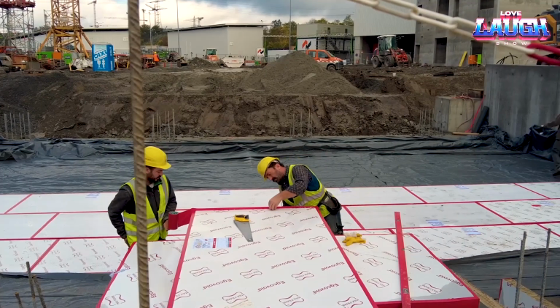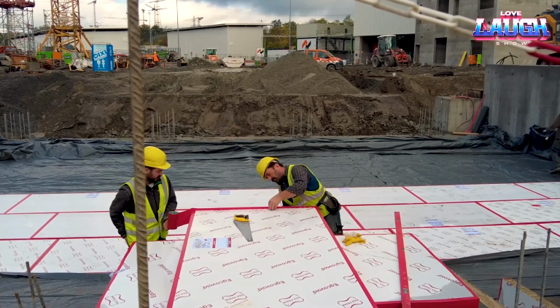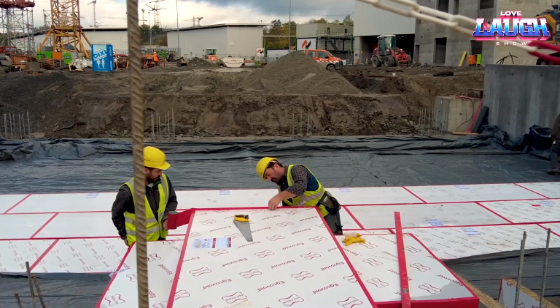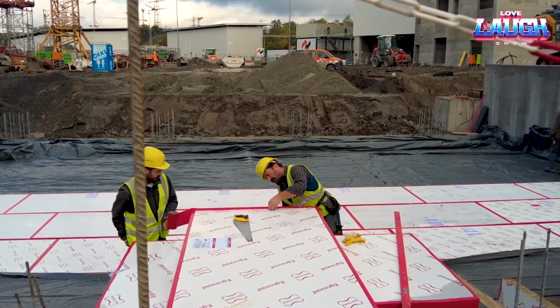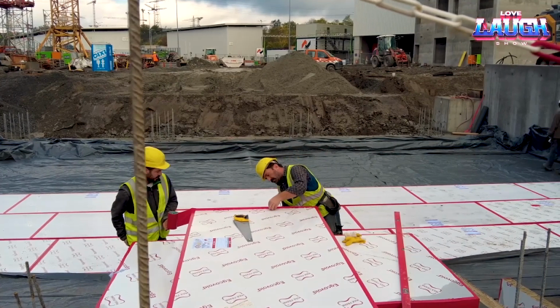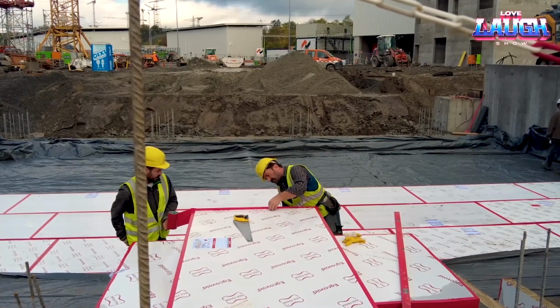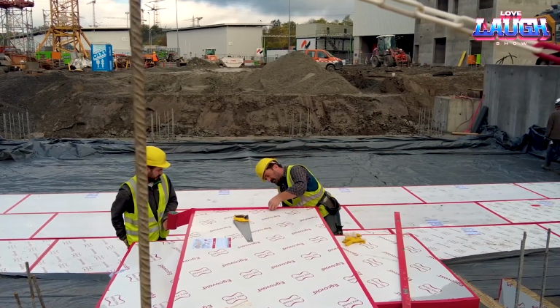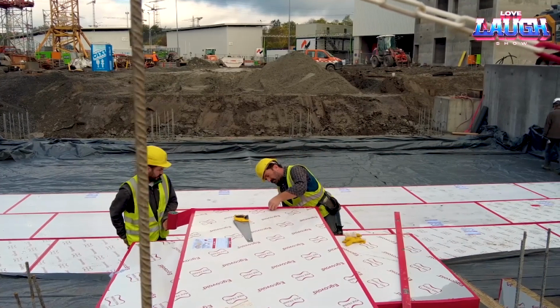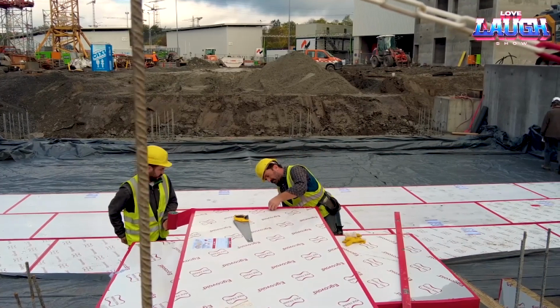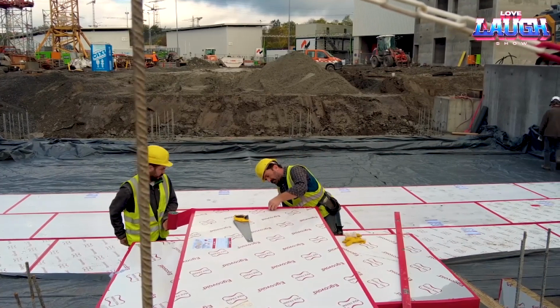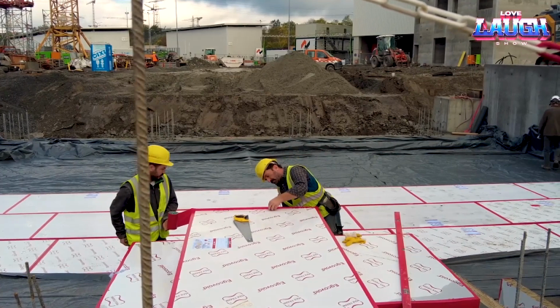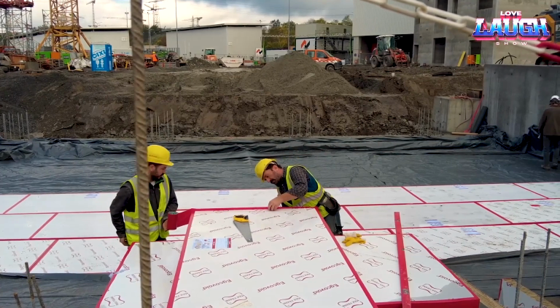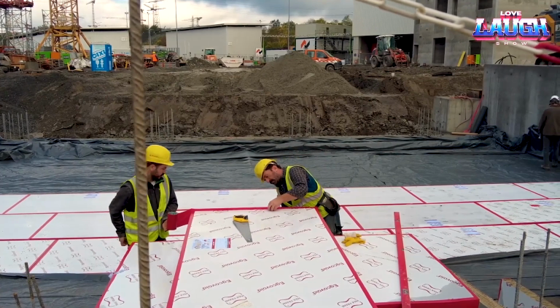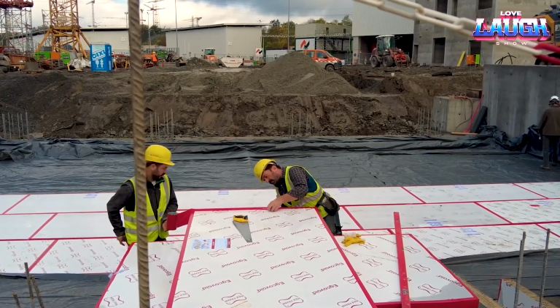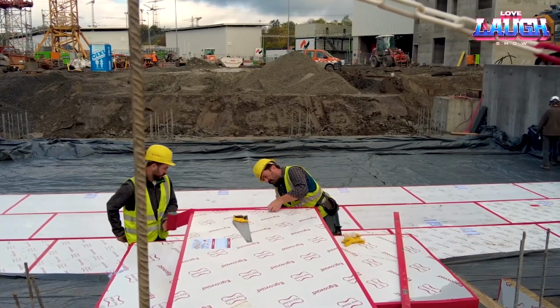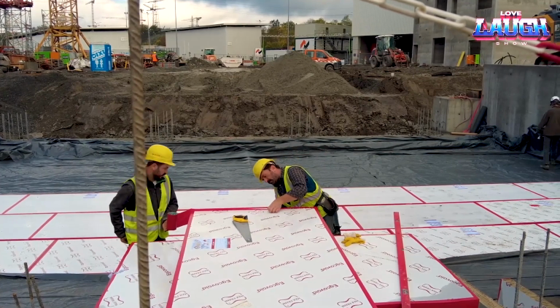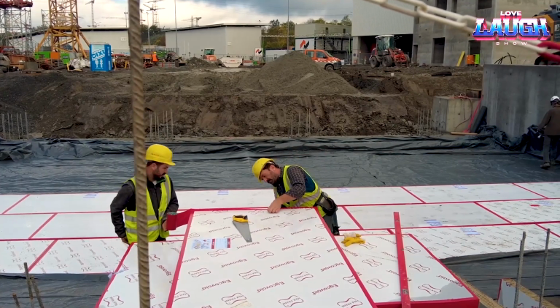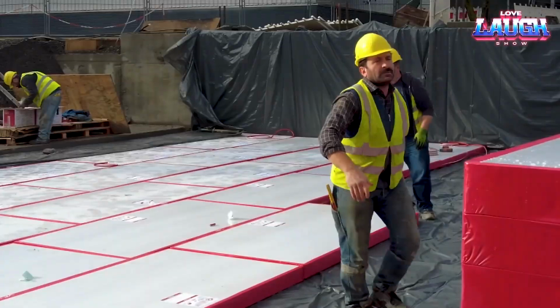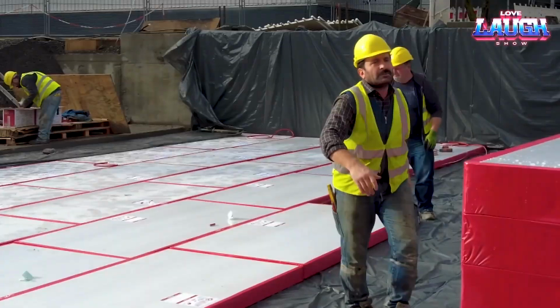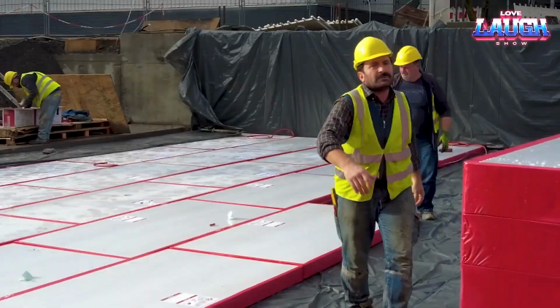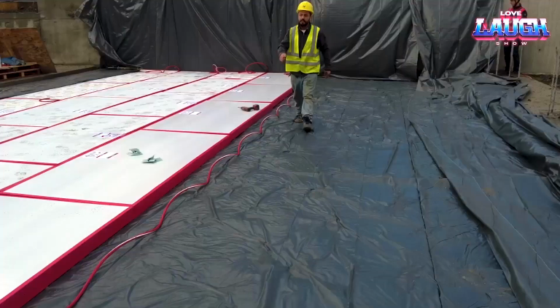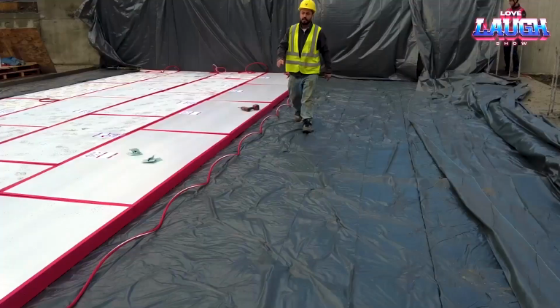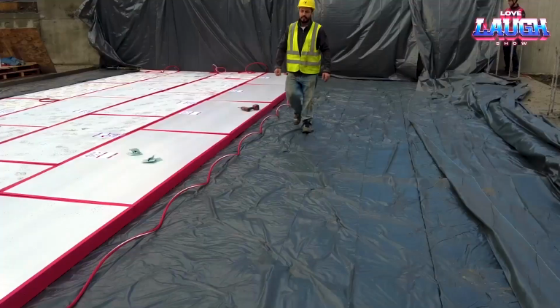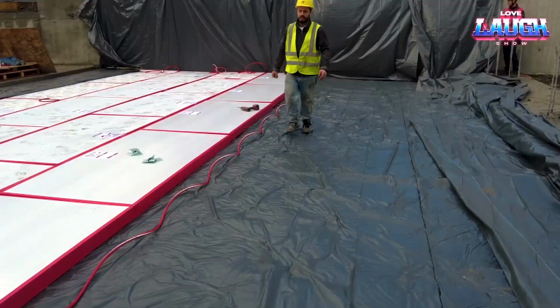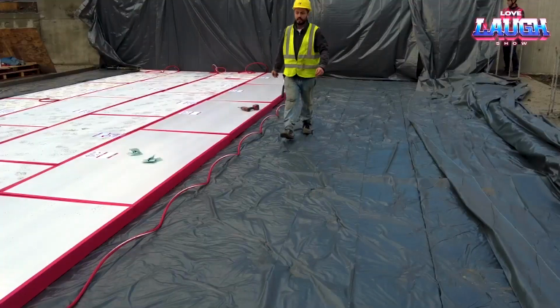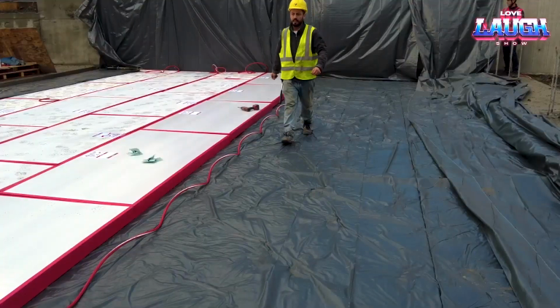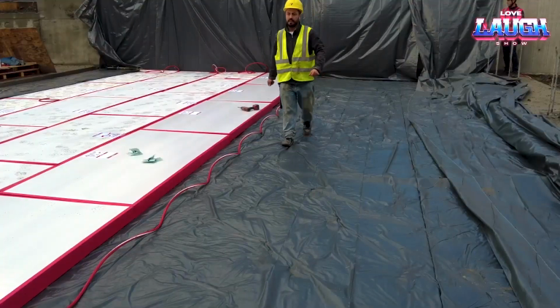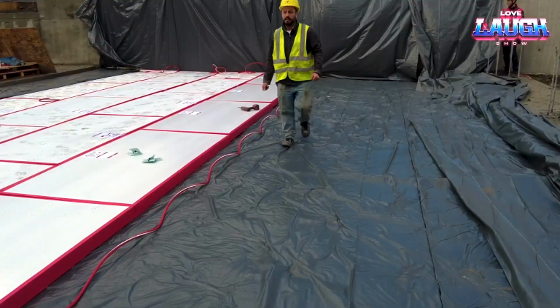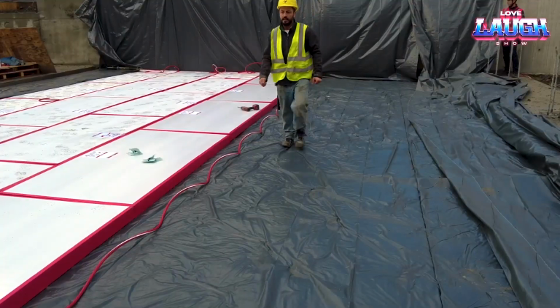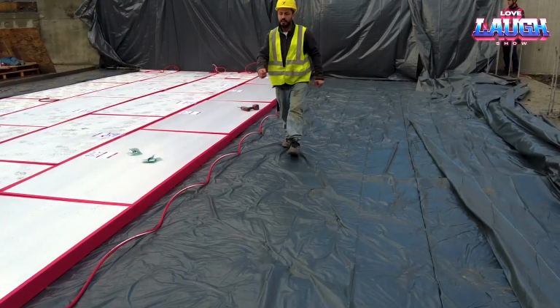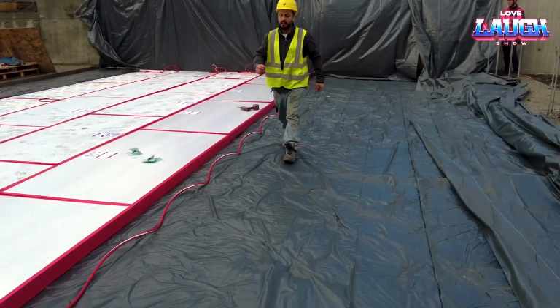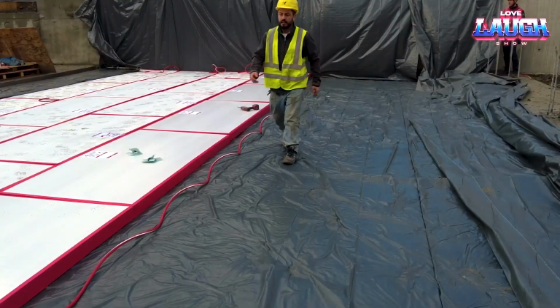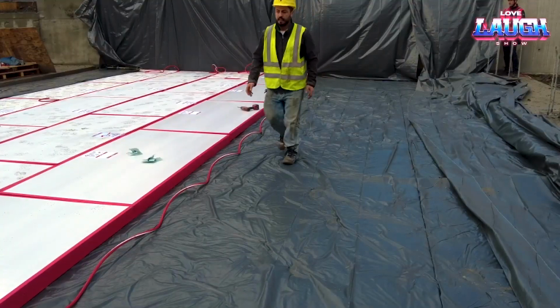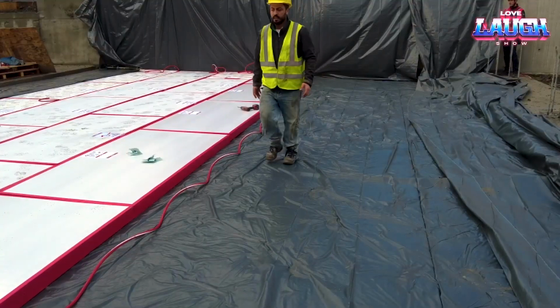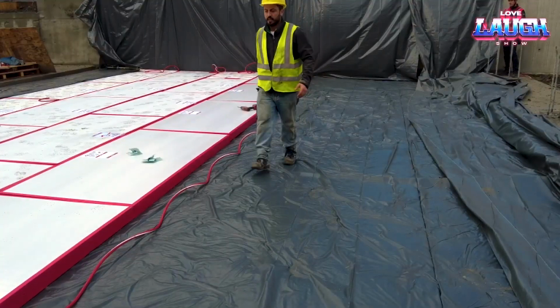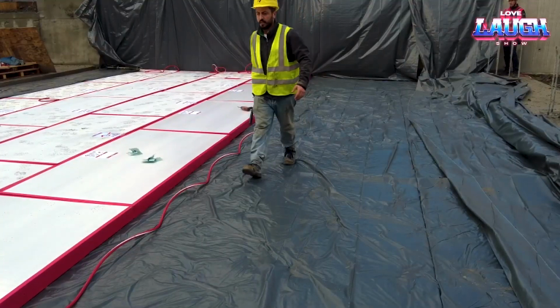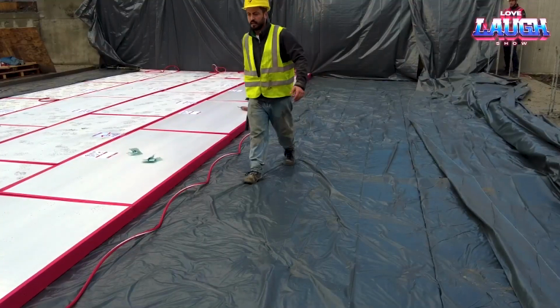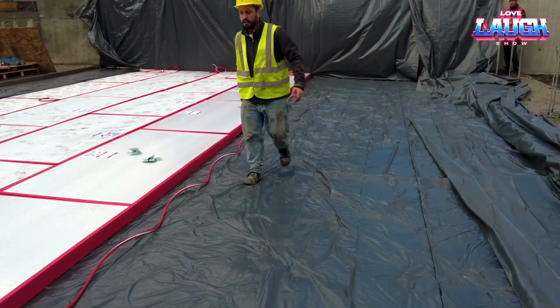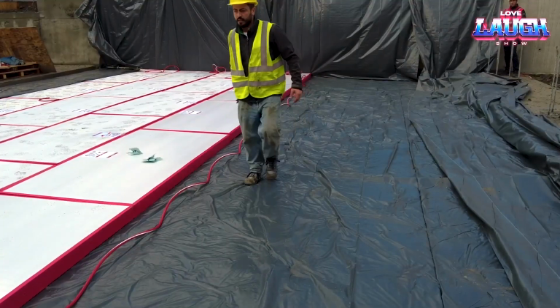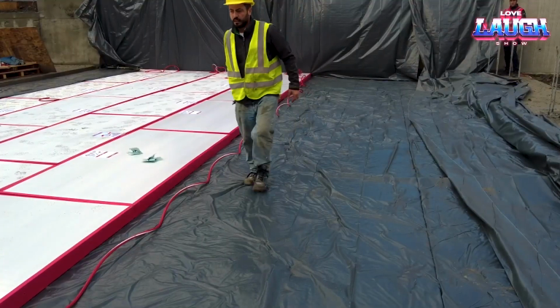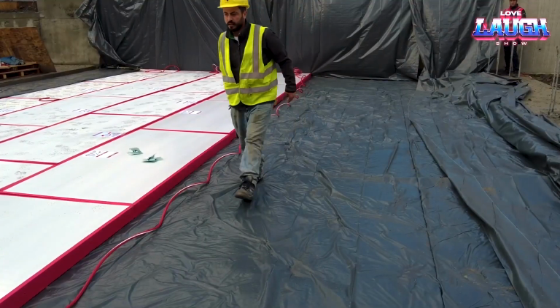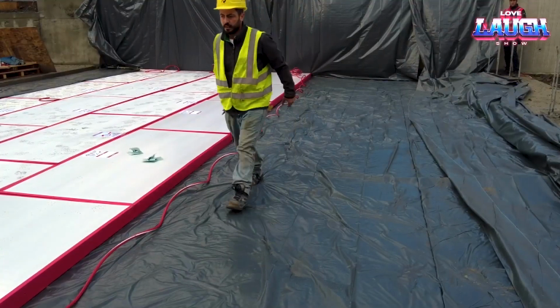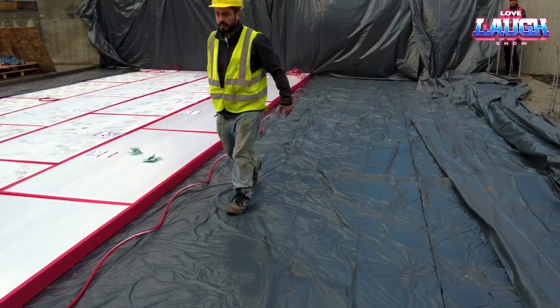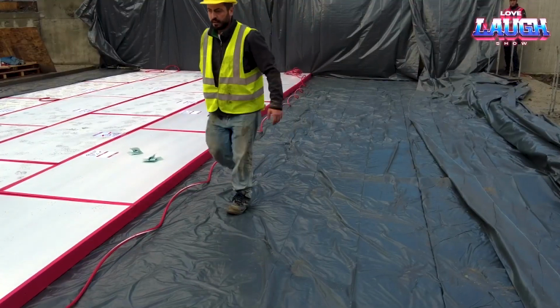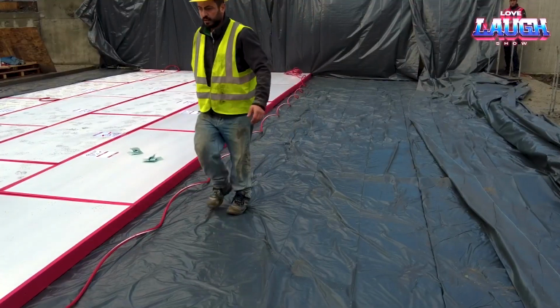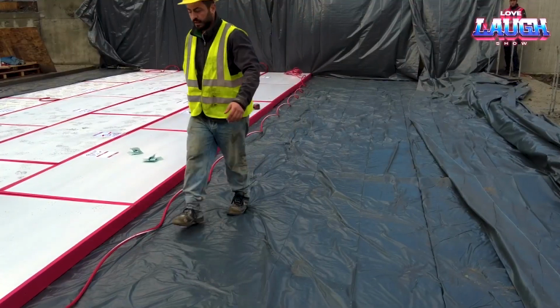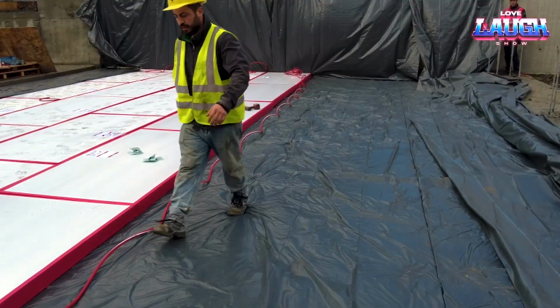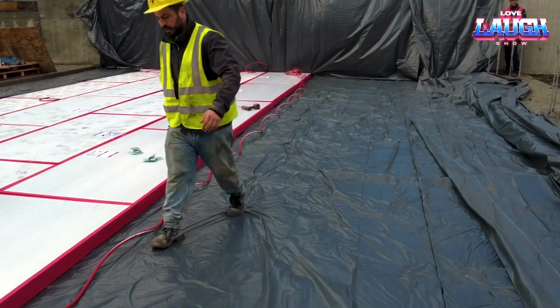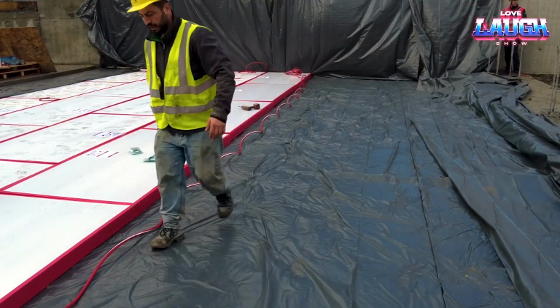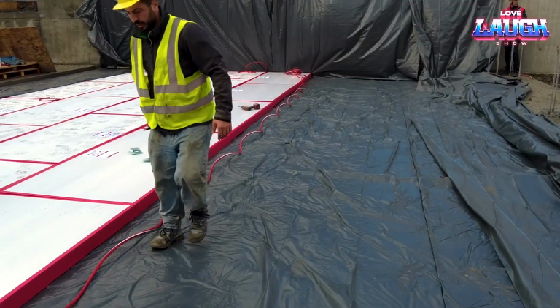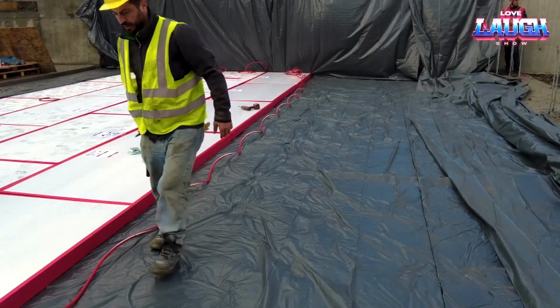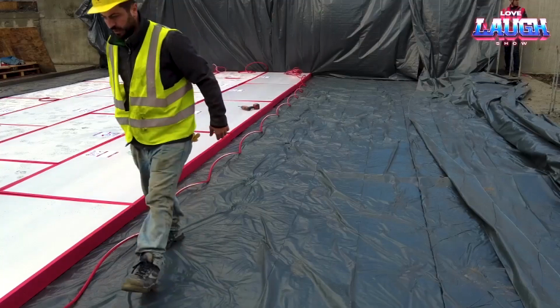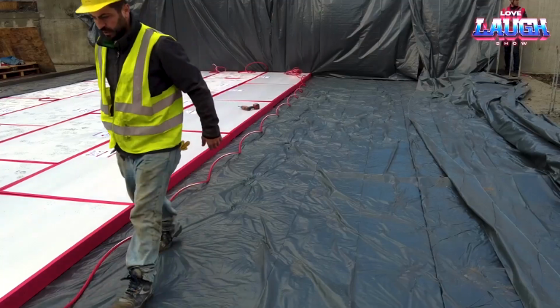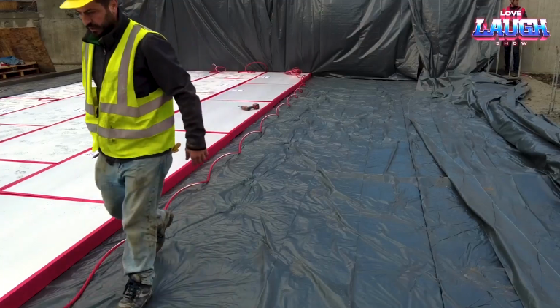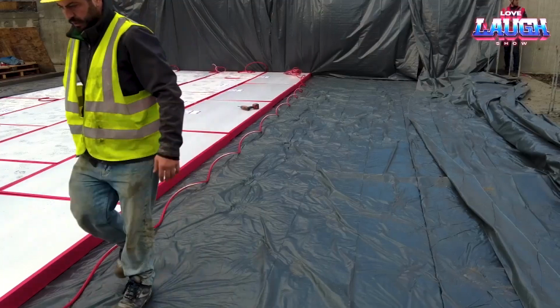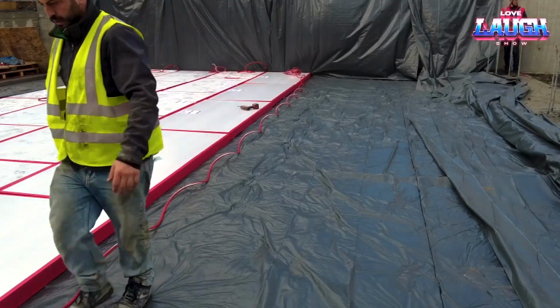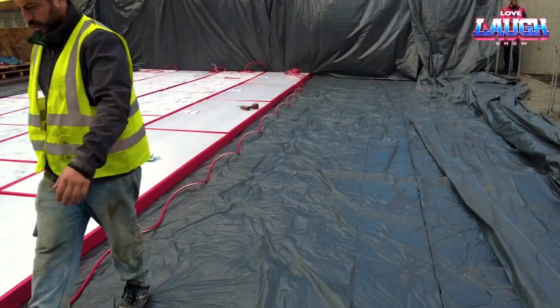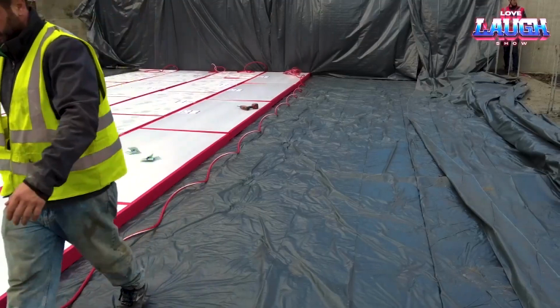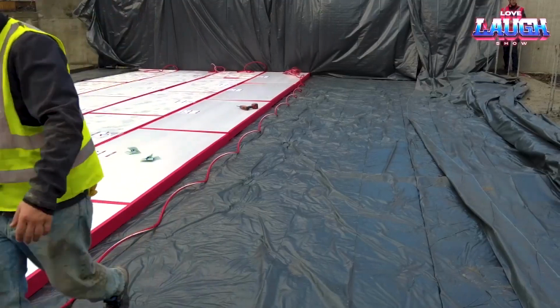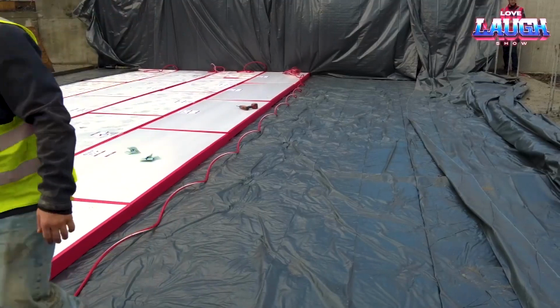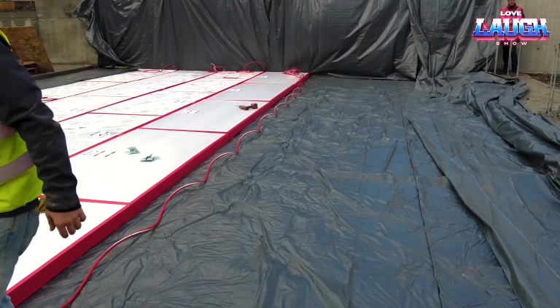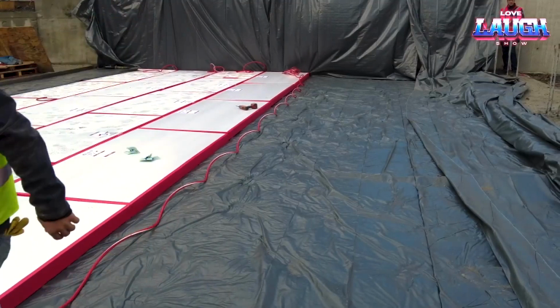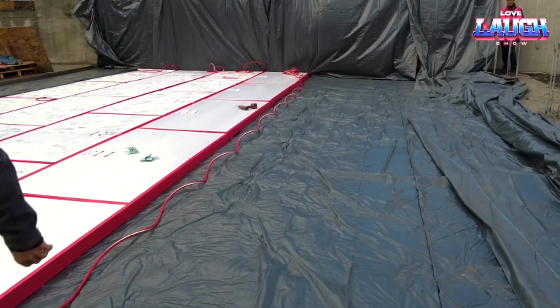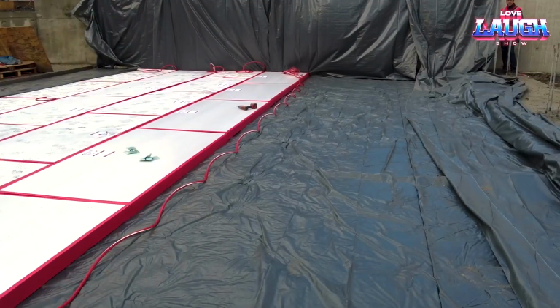Available in multiple formats, Educovoid blocks are ideal for lightweight foundations and difficult soil conditions.